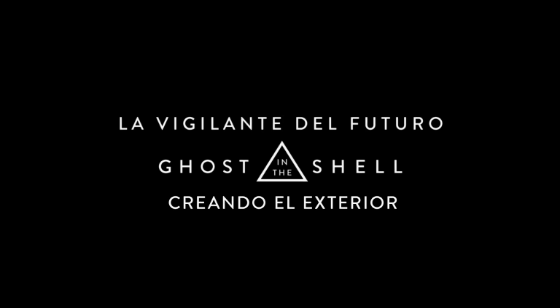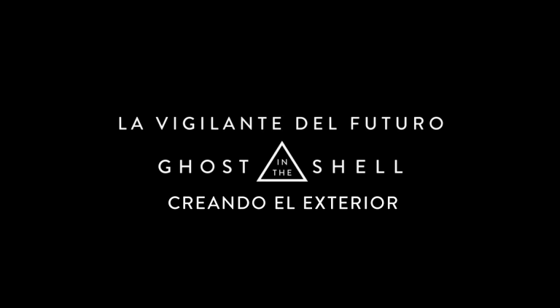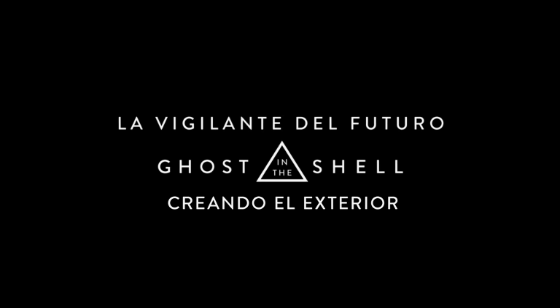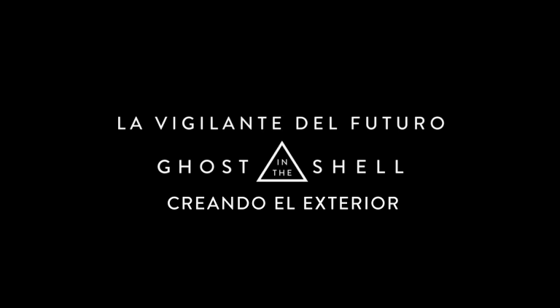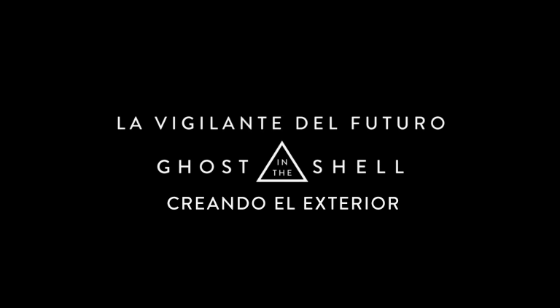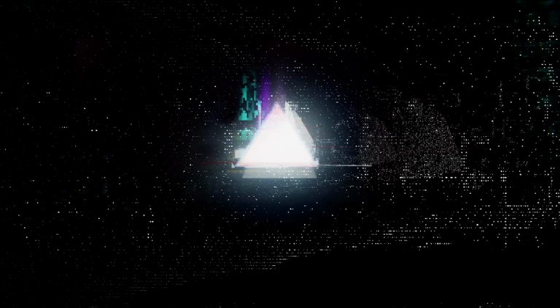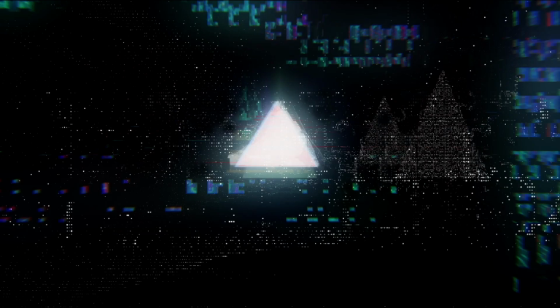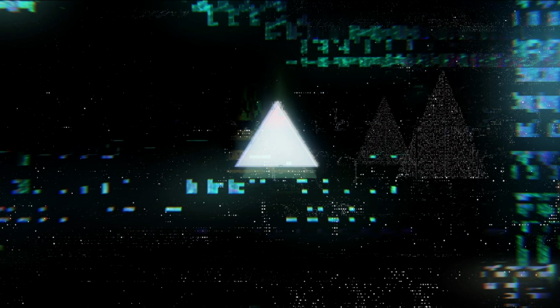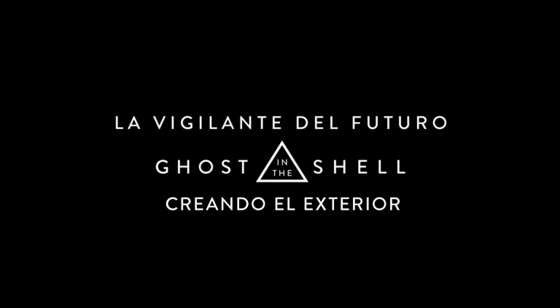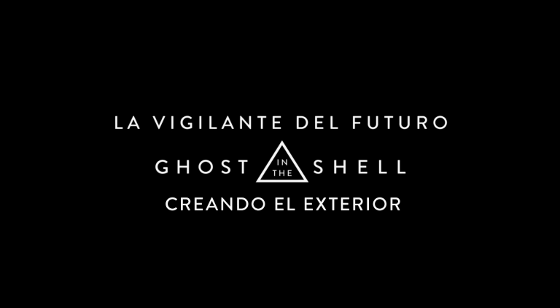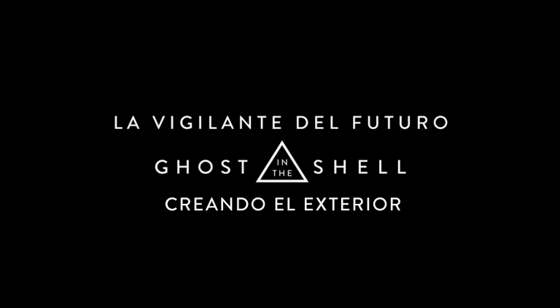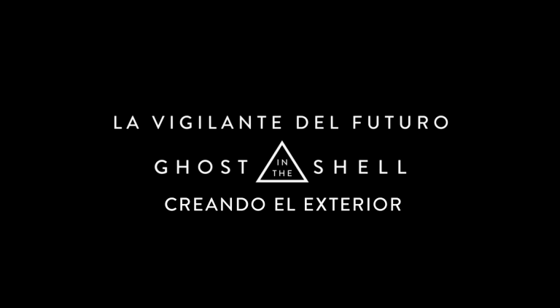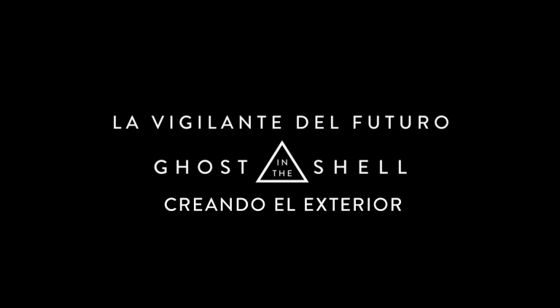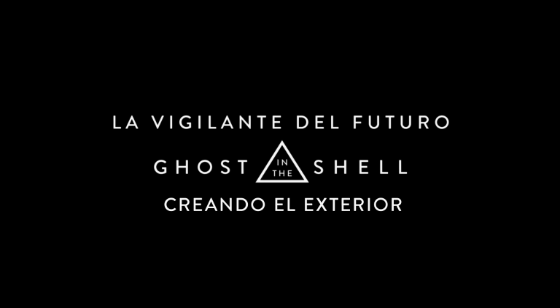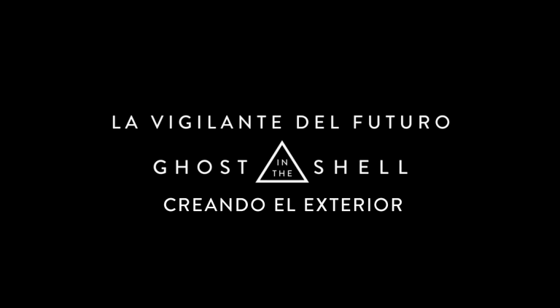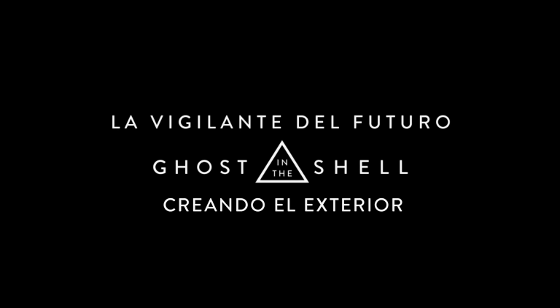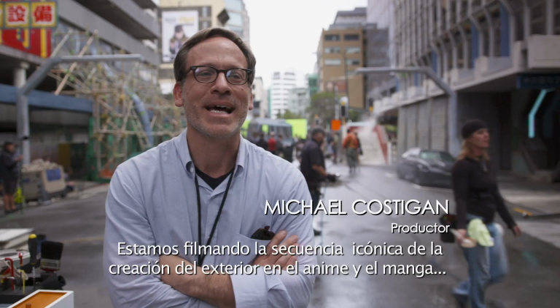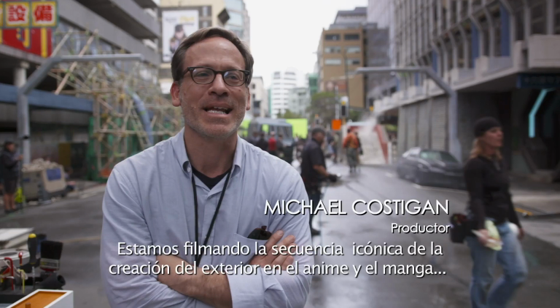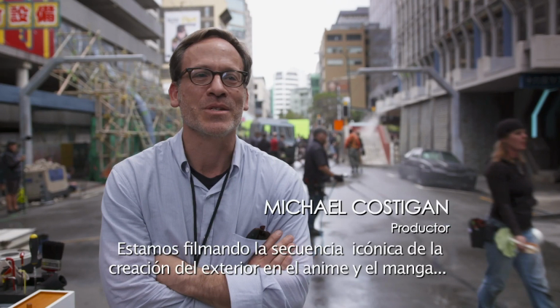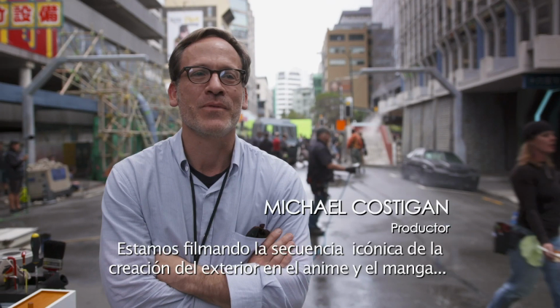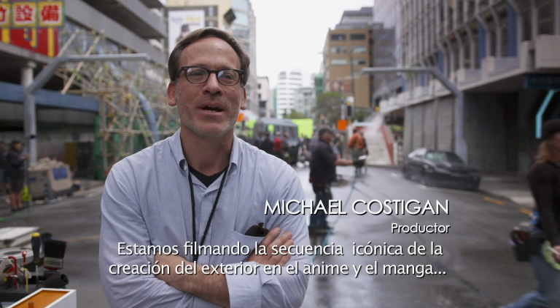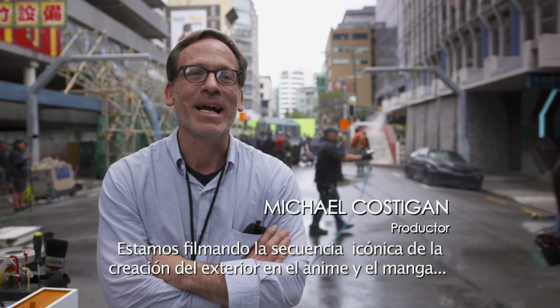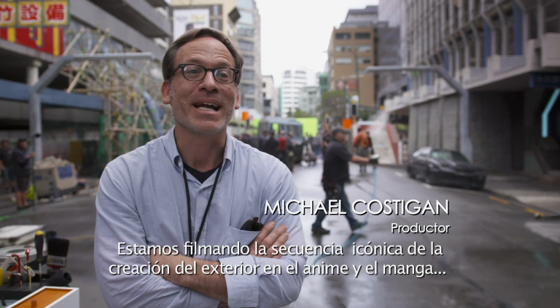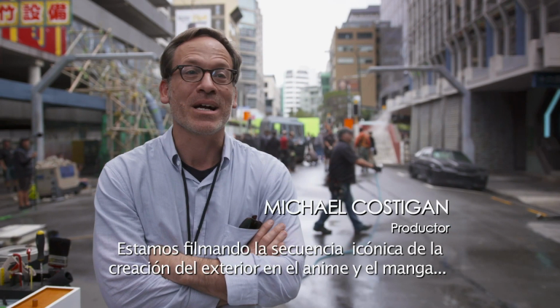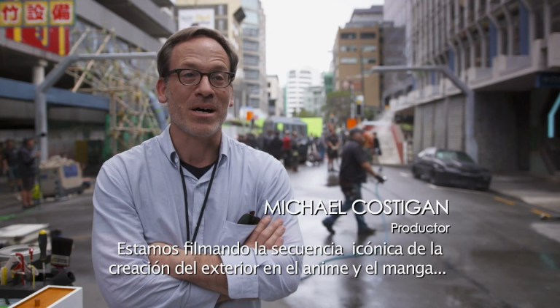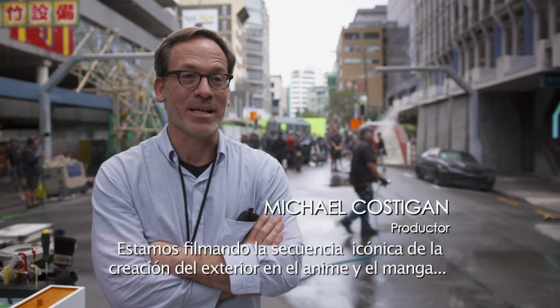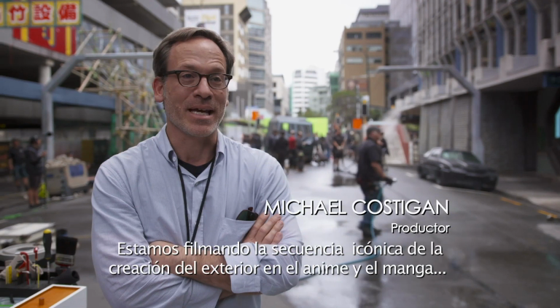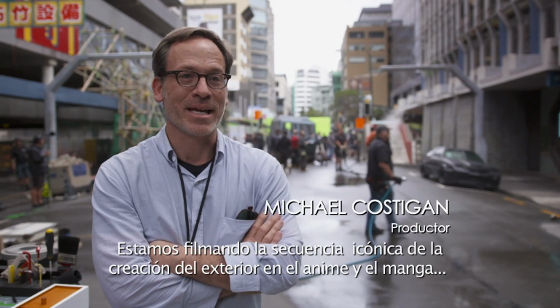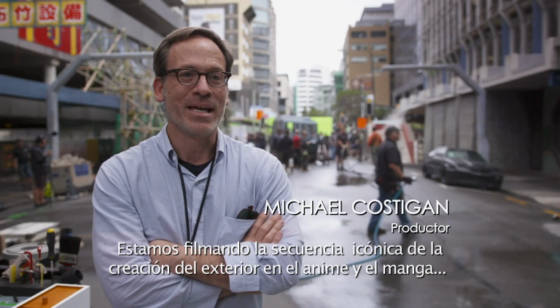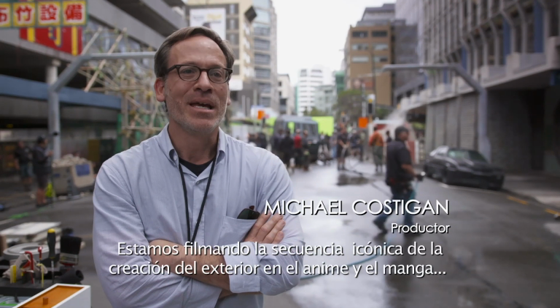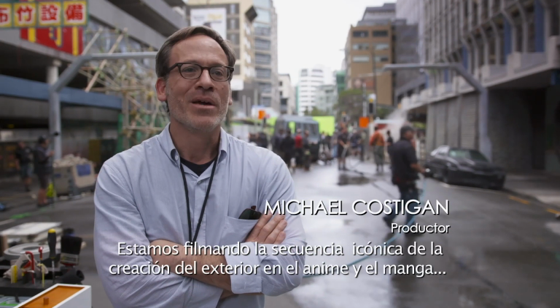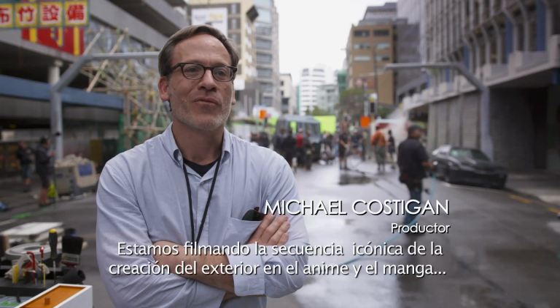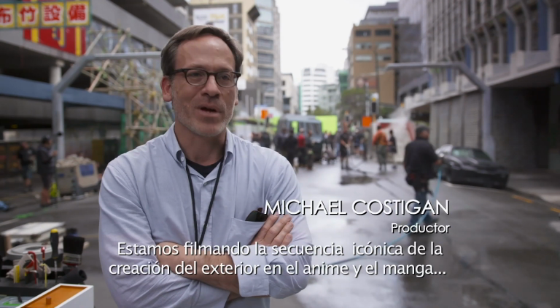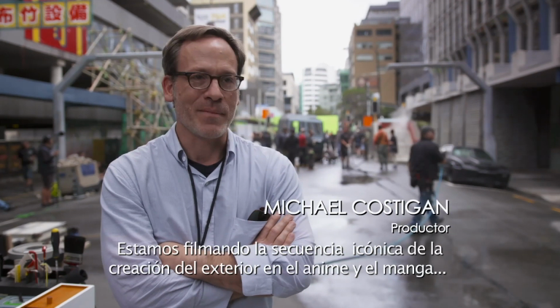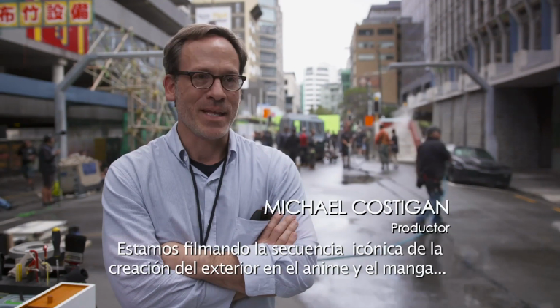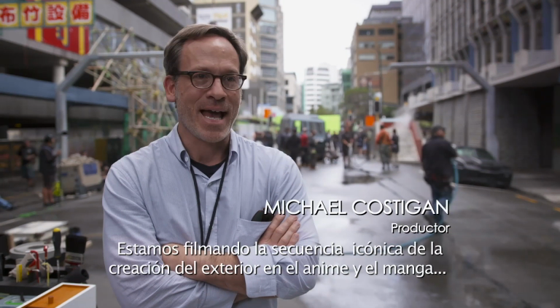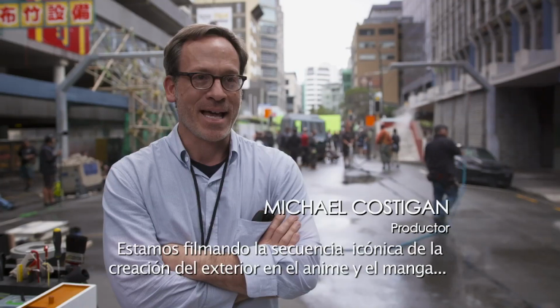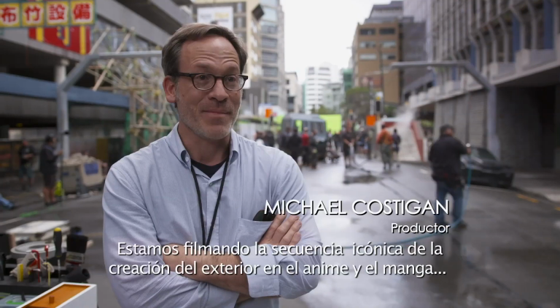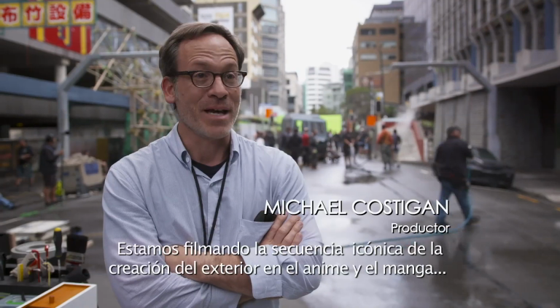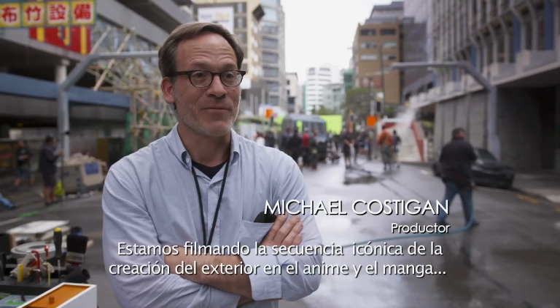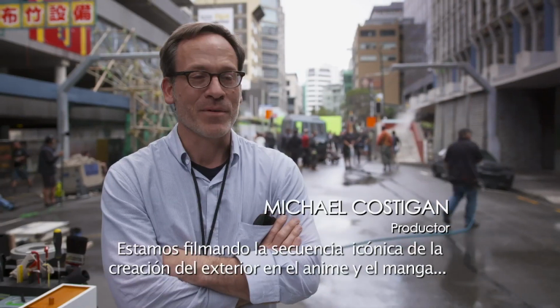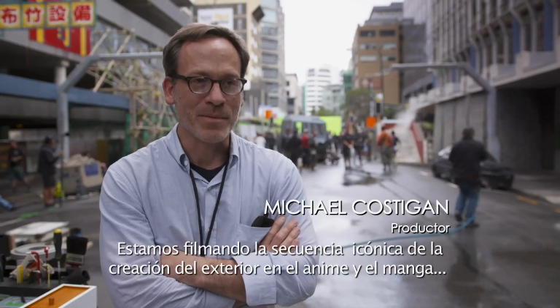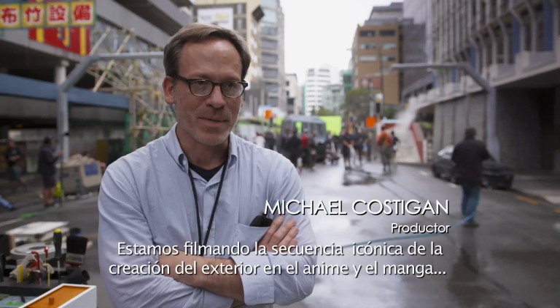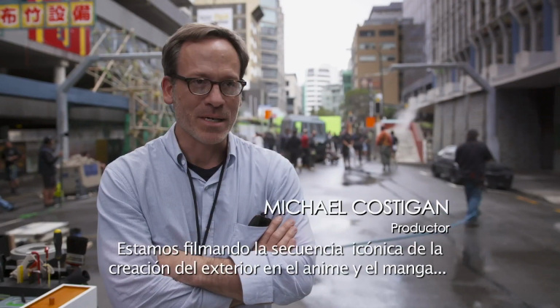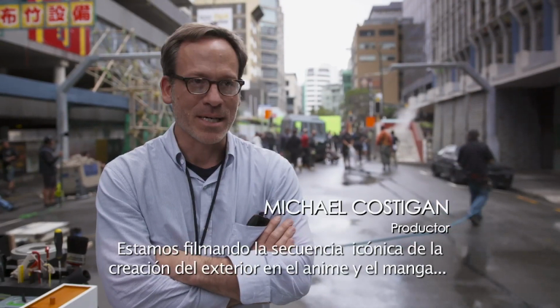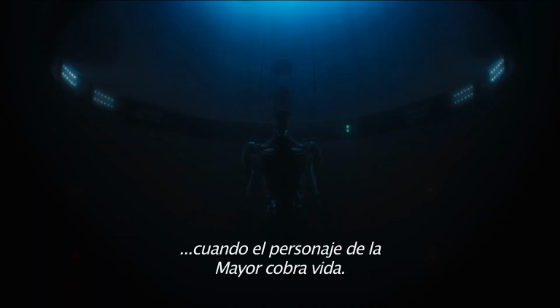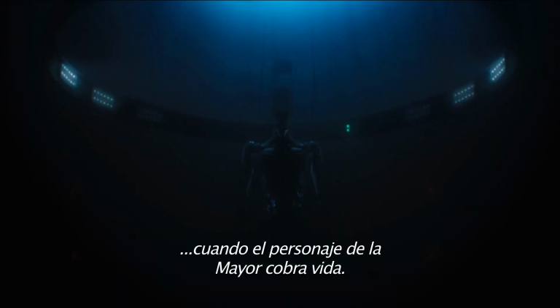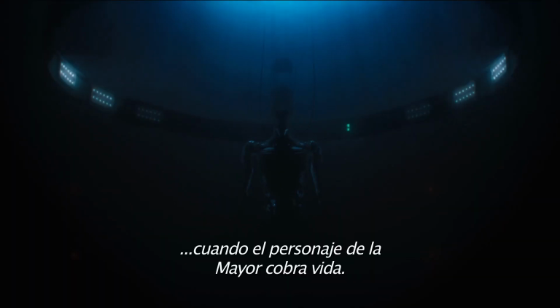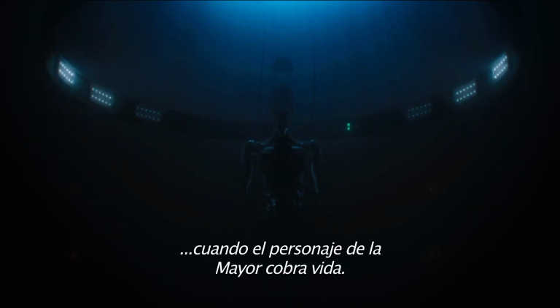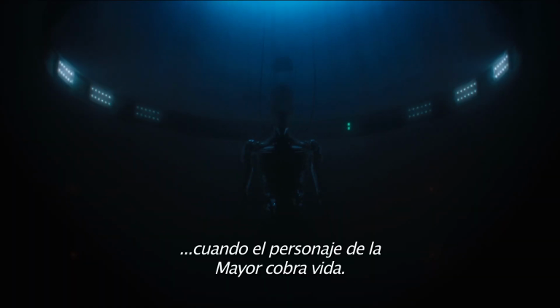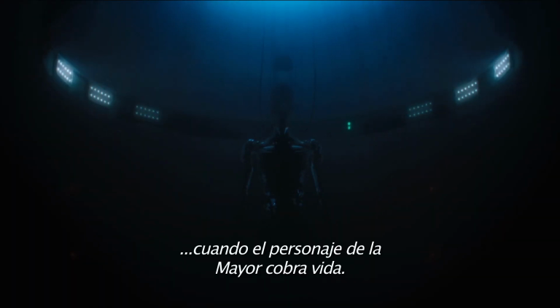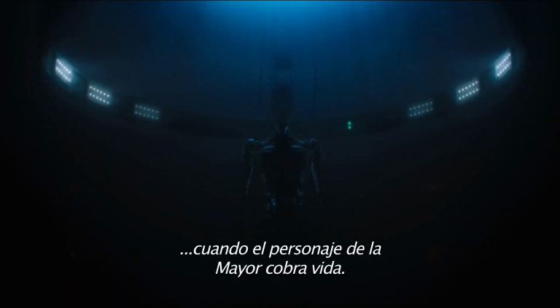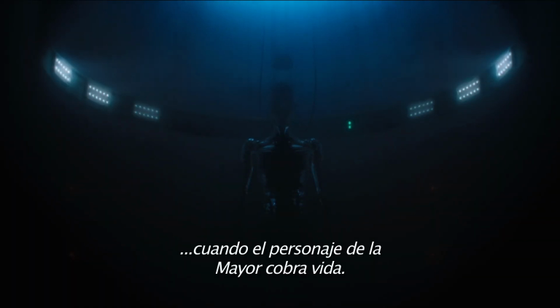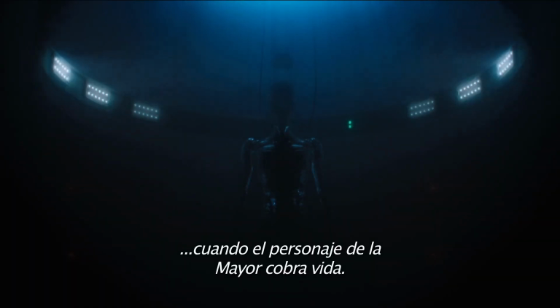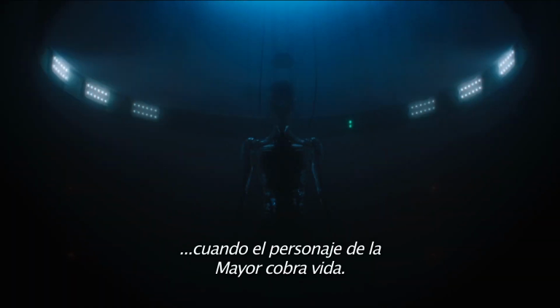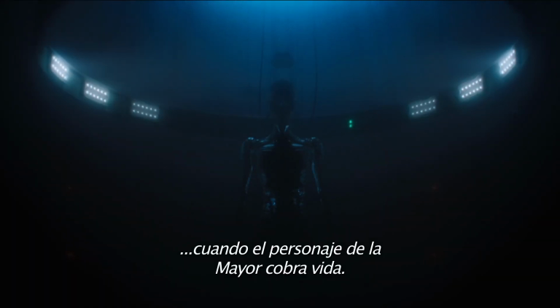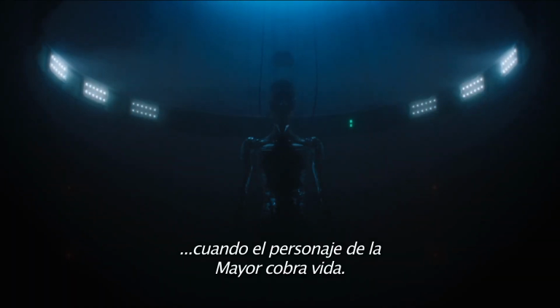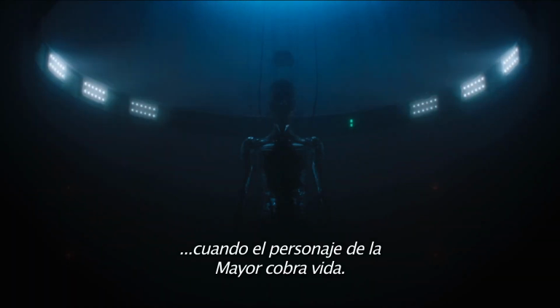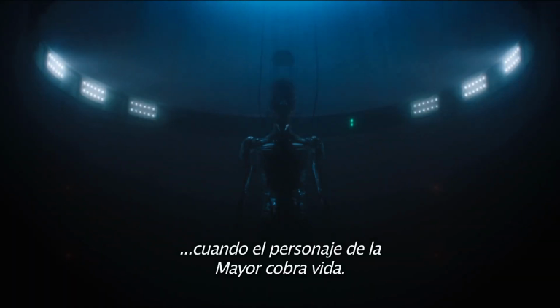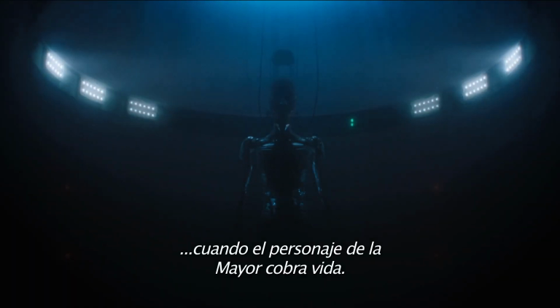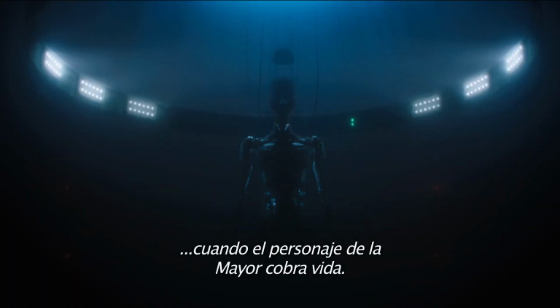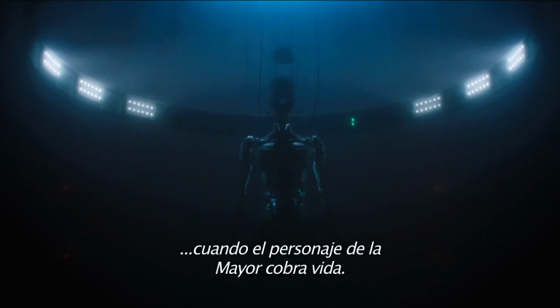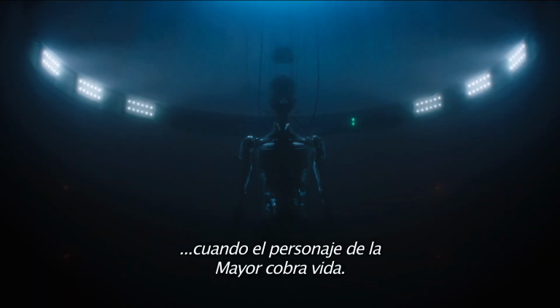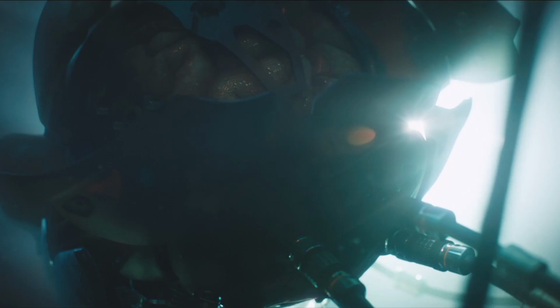We're shooting the shelling sequence that is very iconic from the anime and from the manga, where the Major's character comes to life.